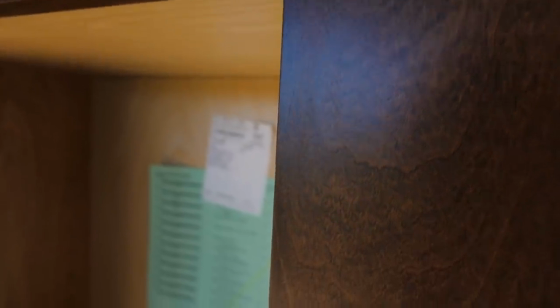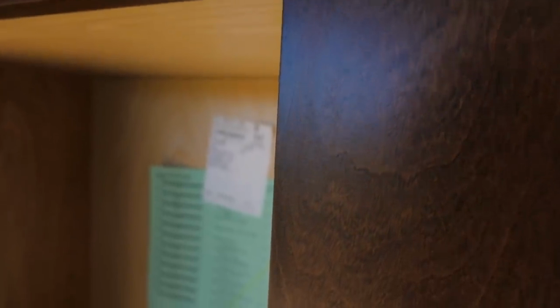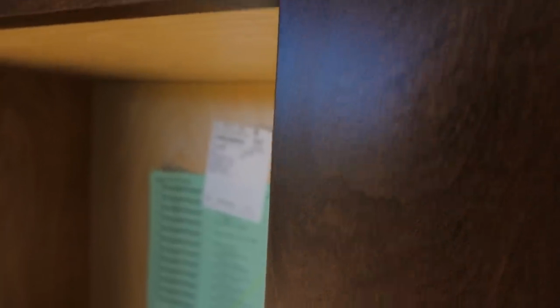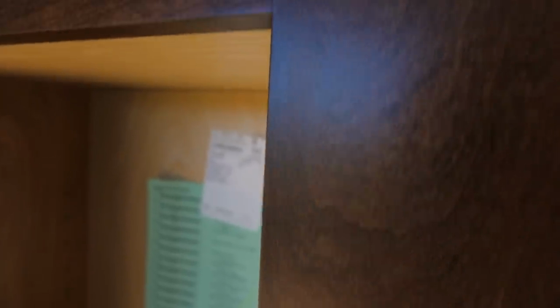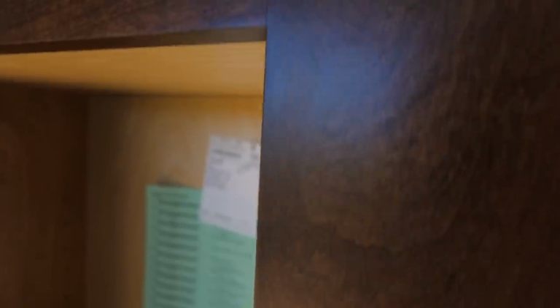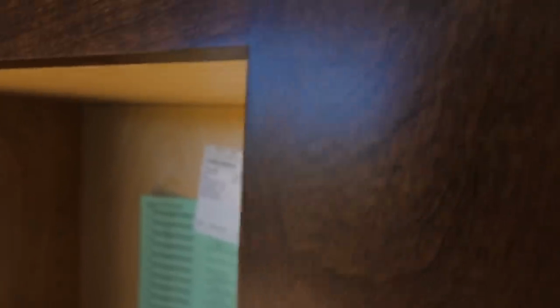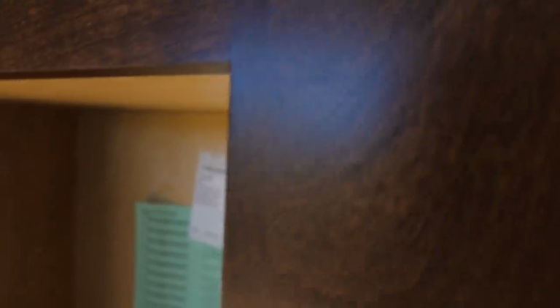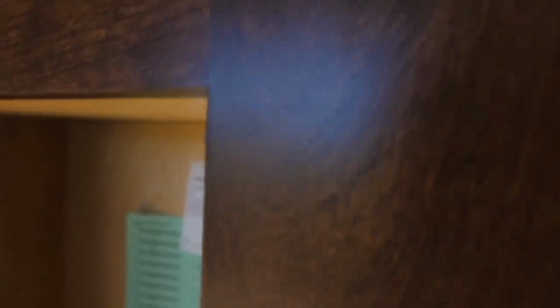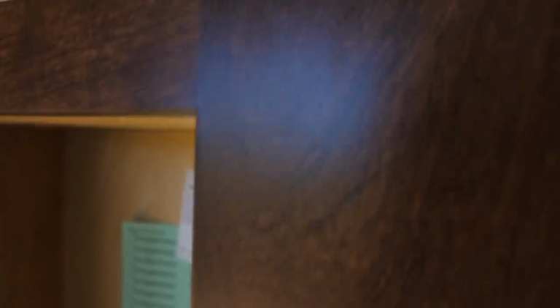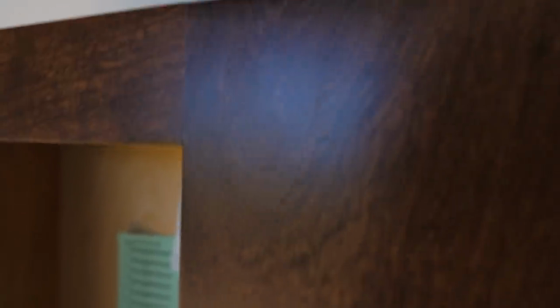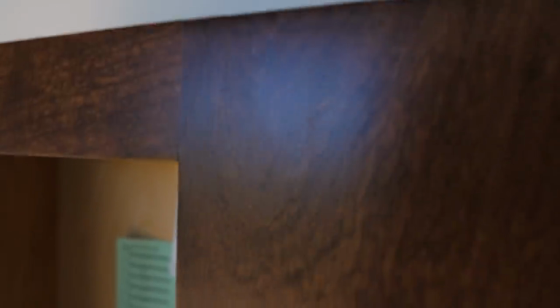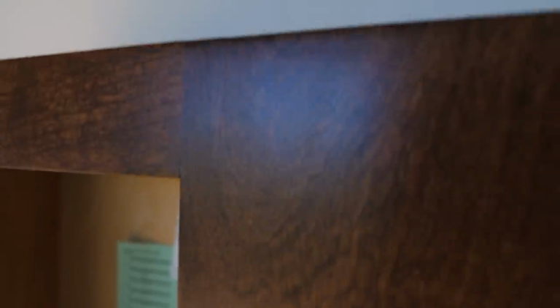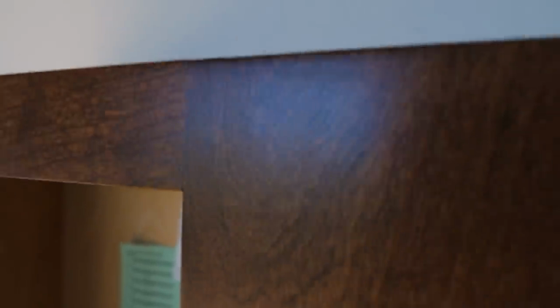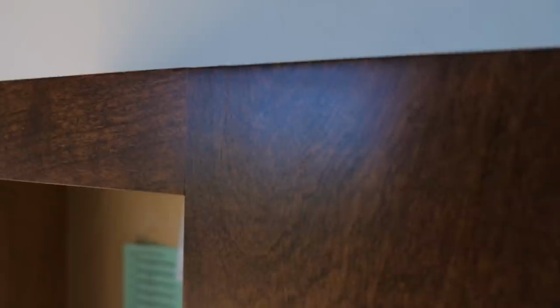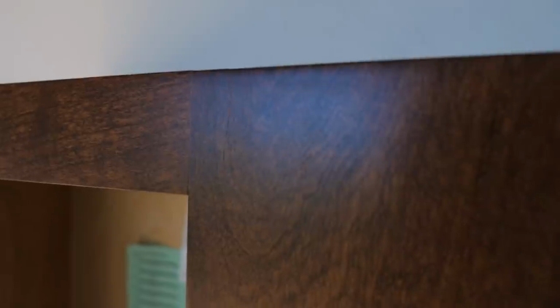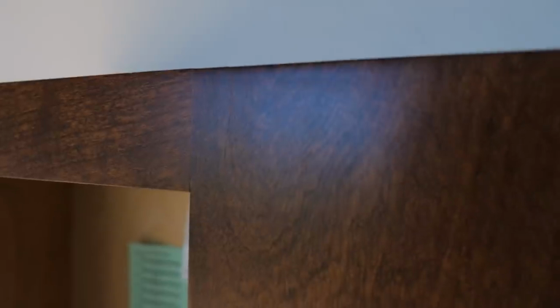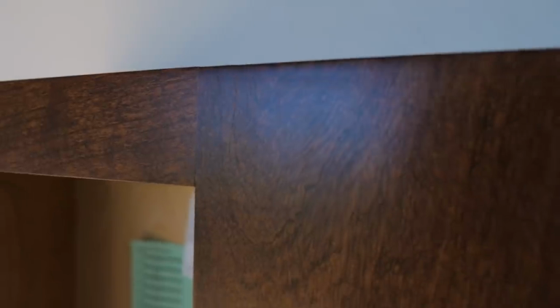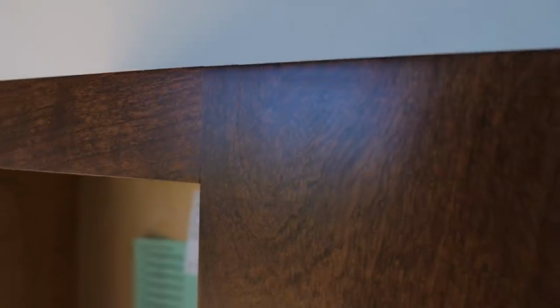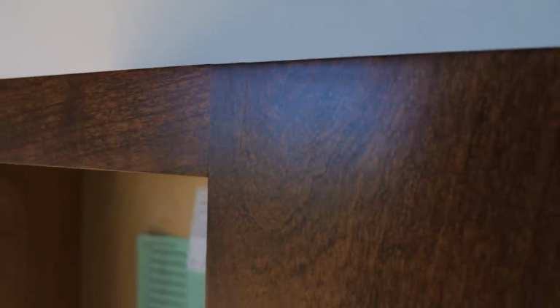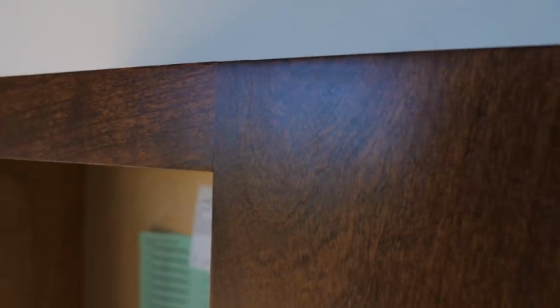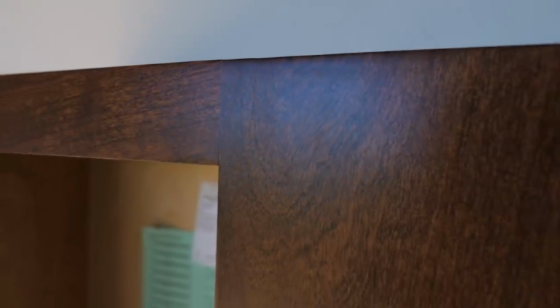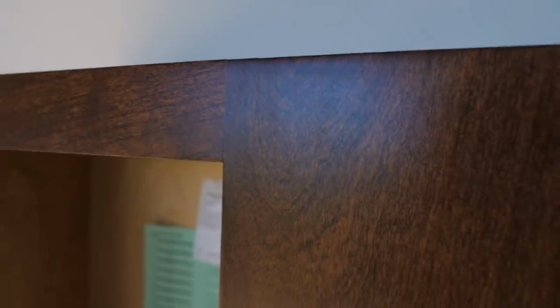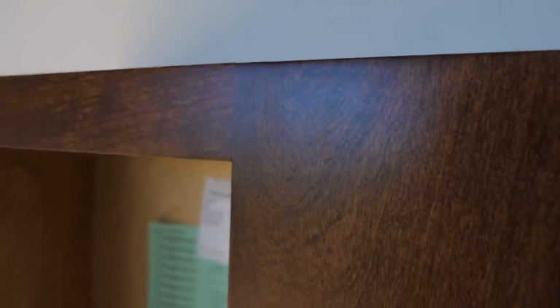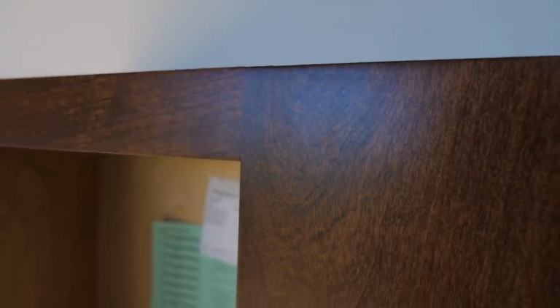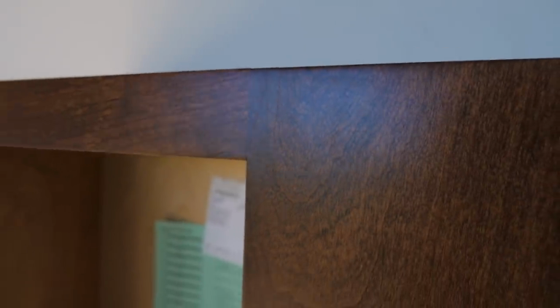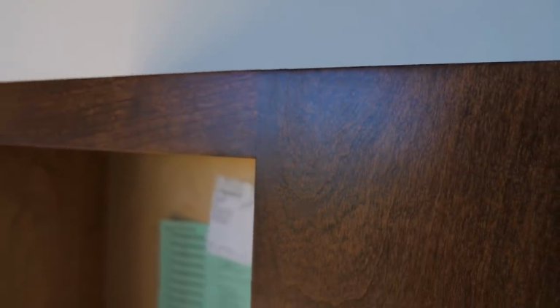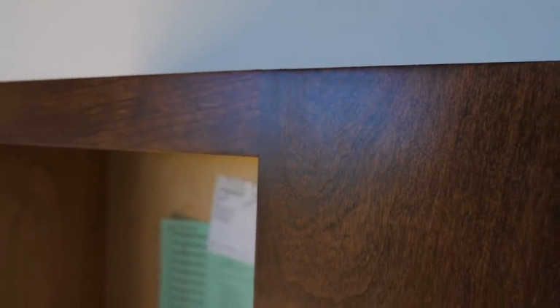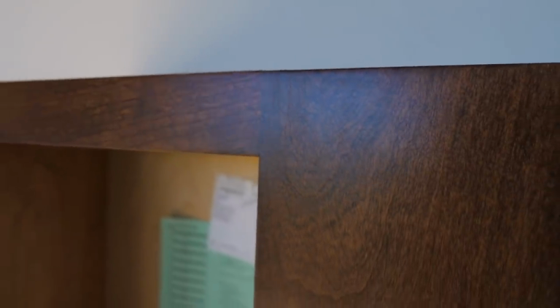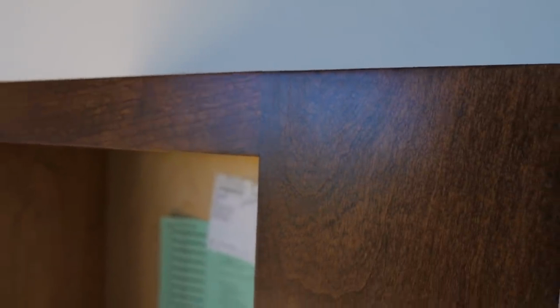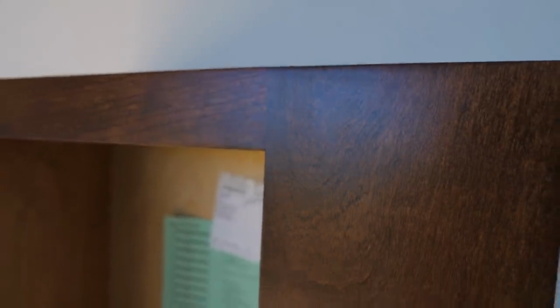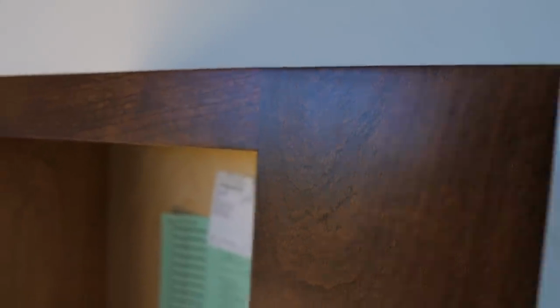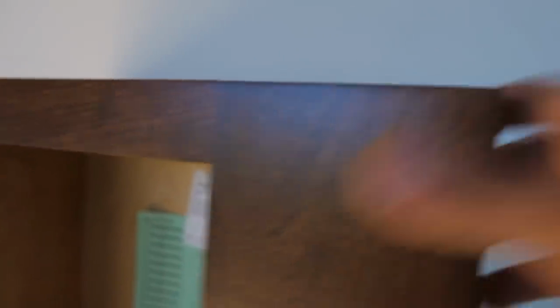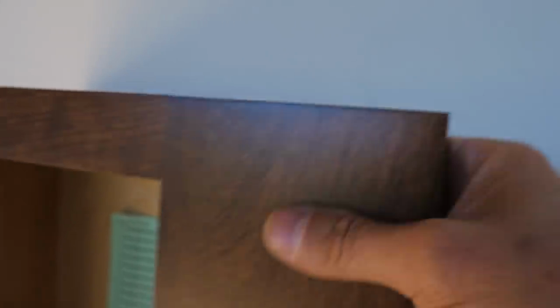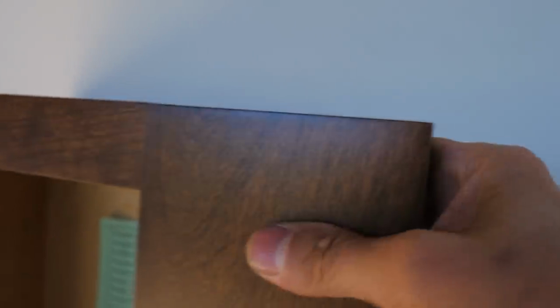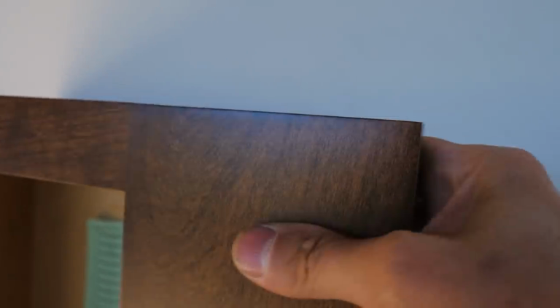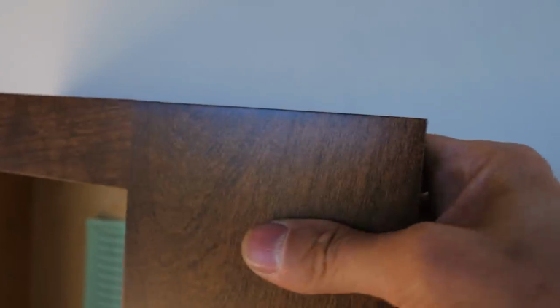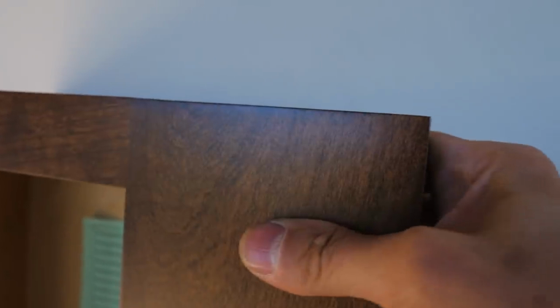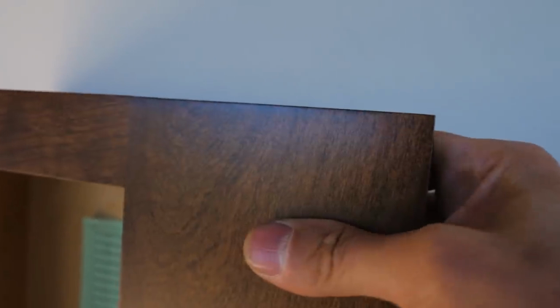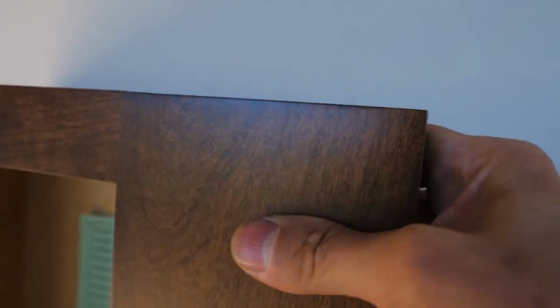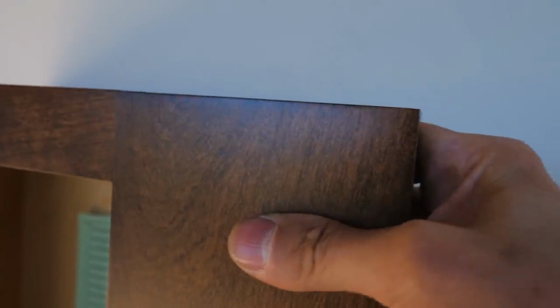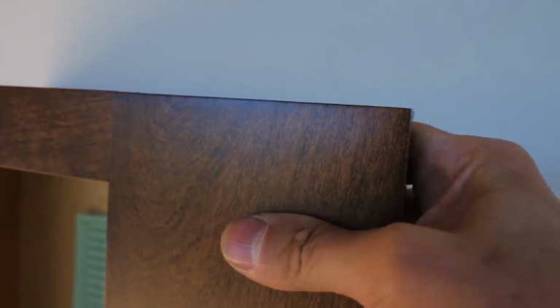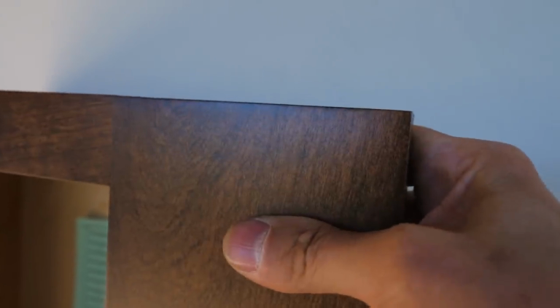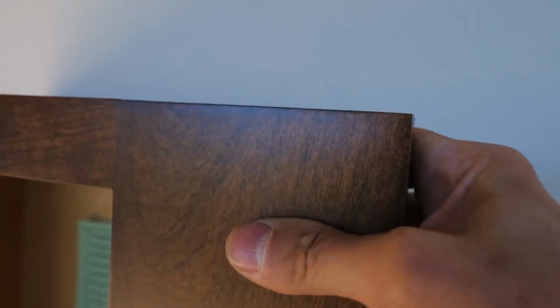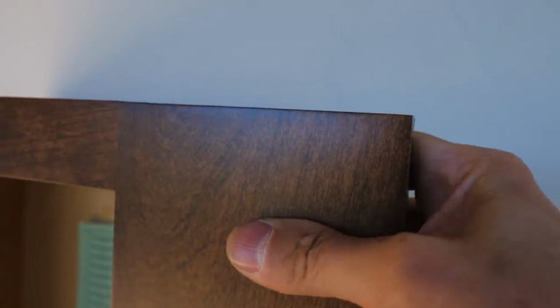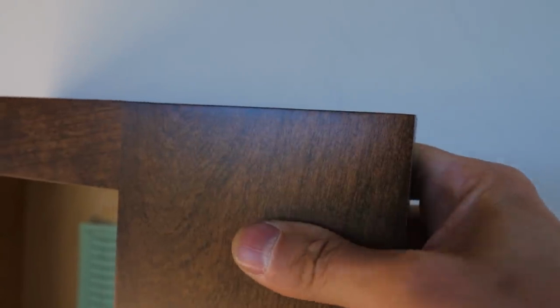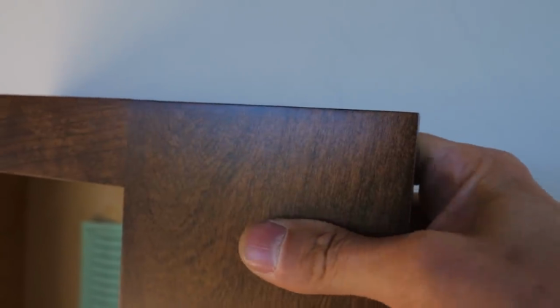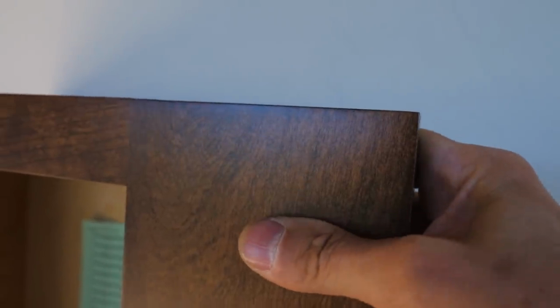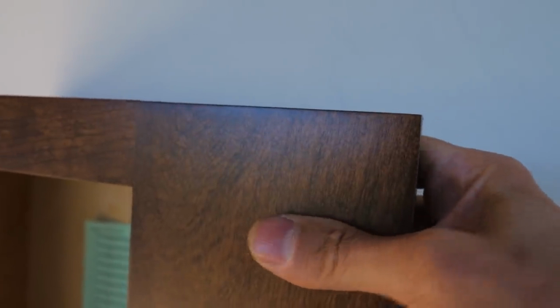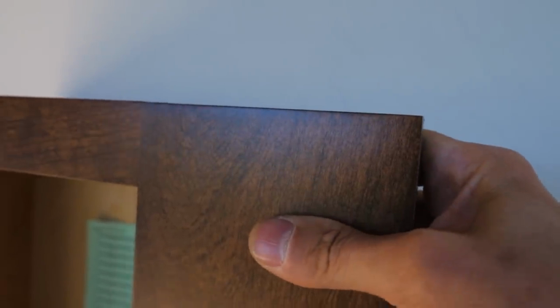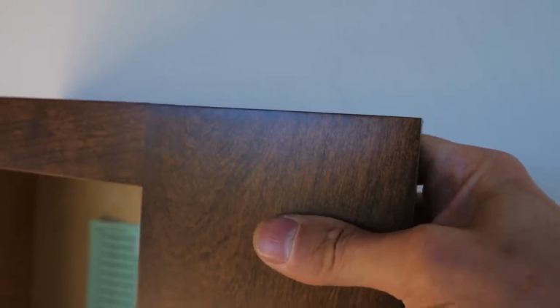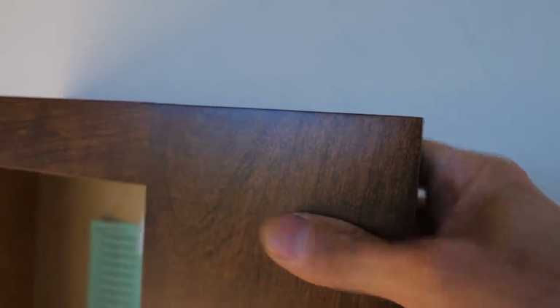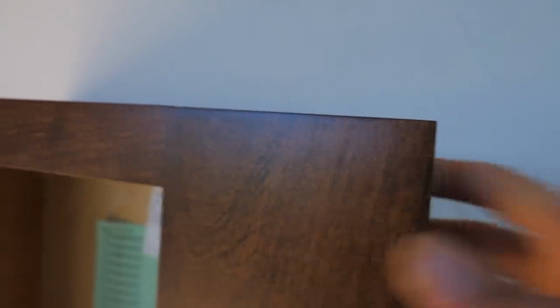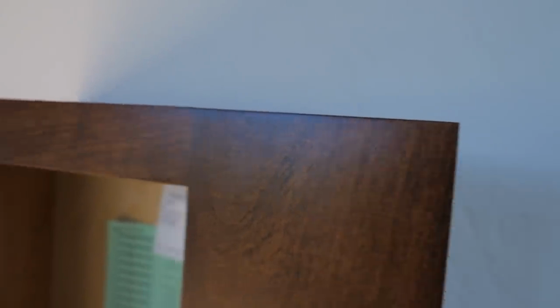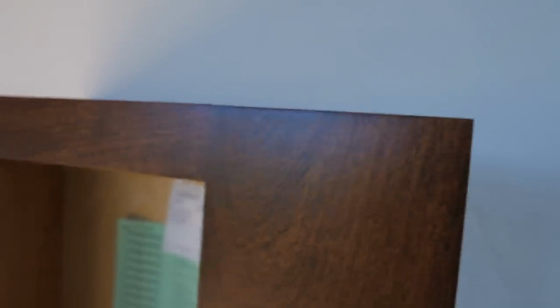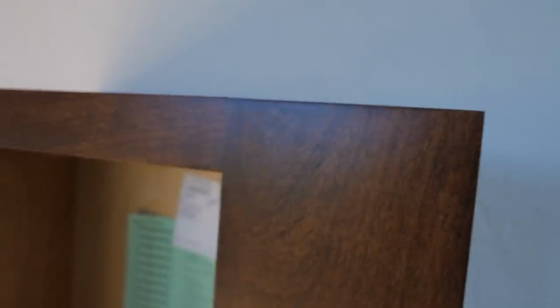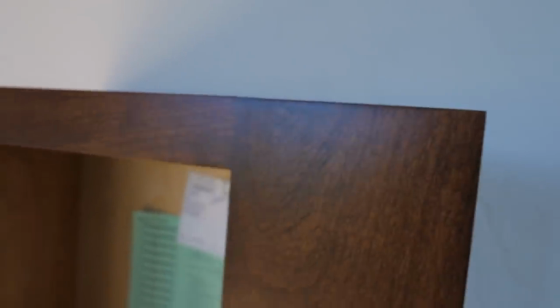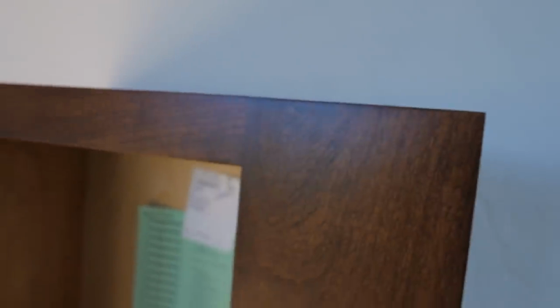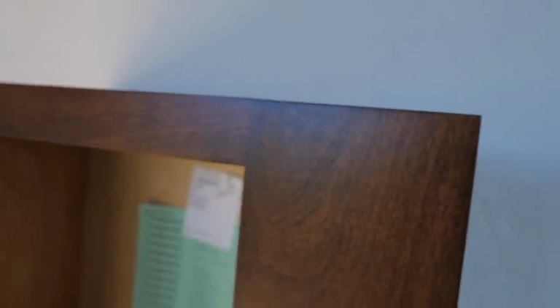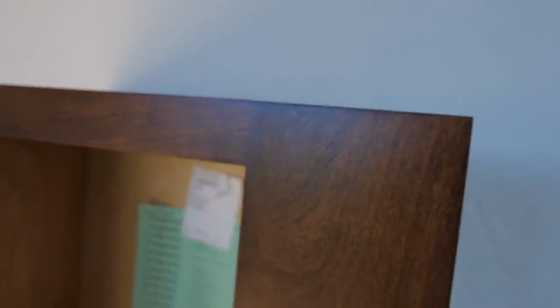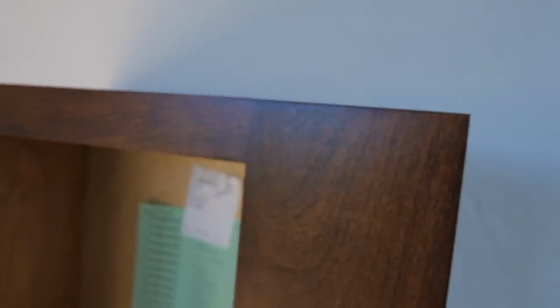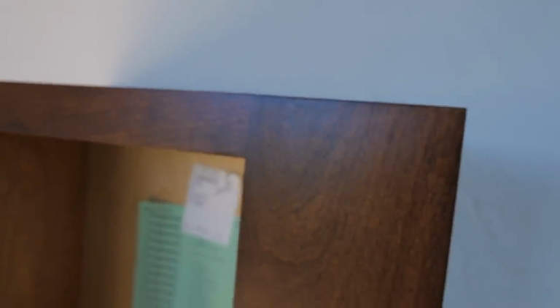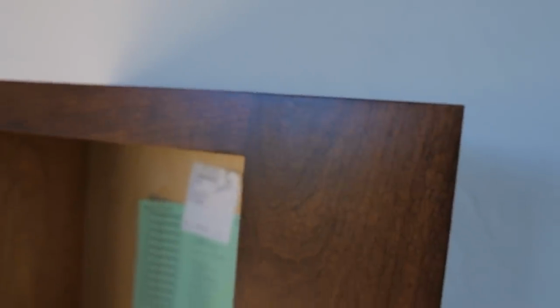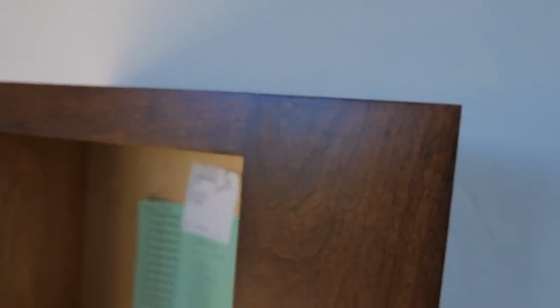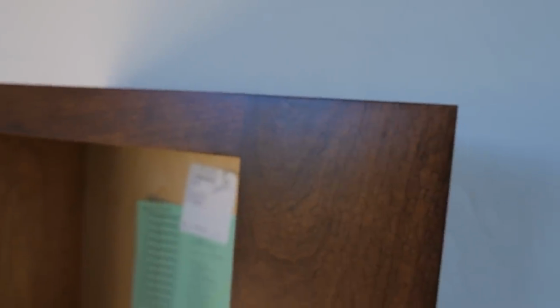Right there — there's that little crack — and nobody is ever going to notice it. That glue joint is never coming apart; it's stronger than the wood.